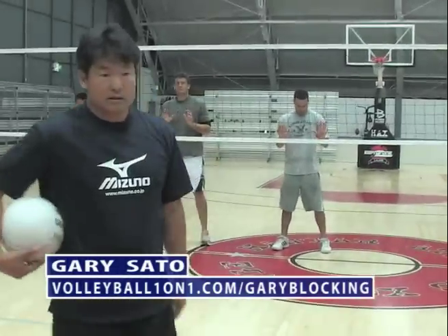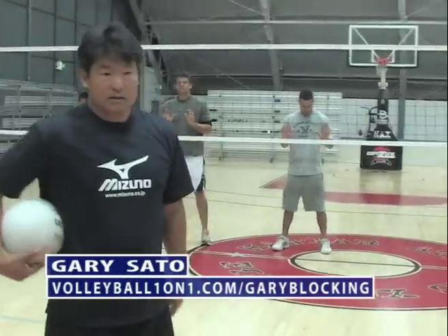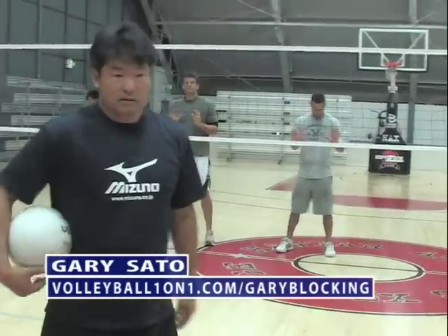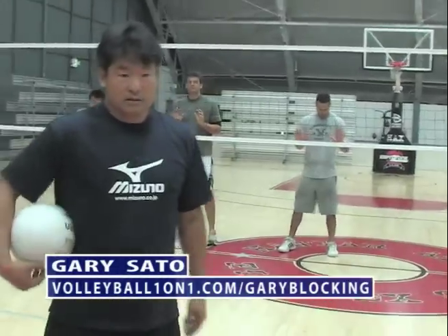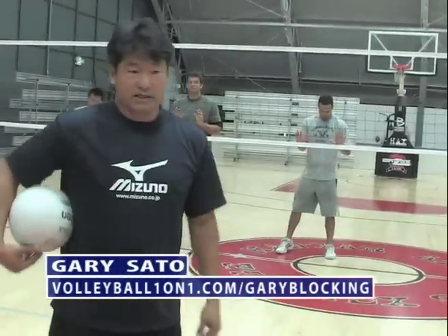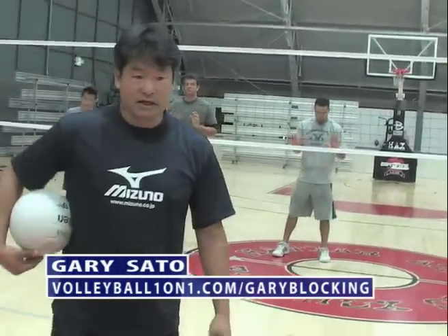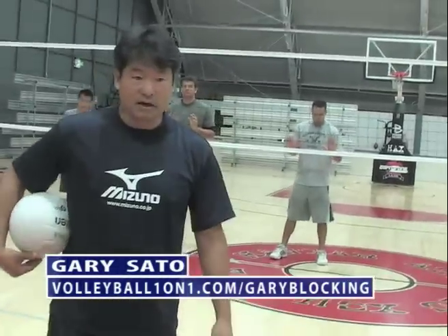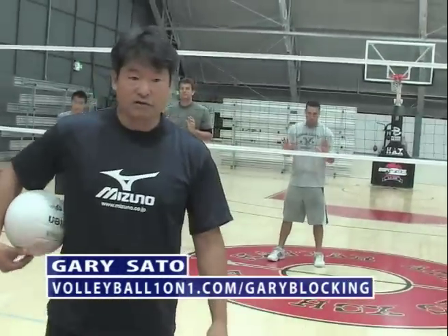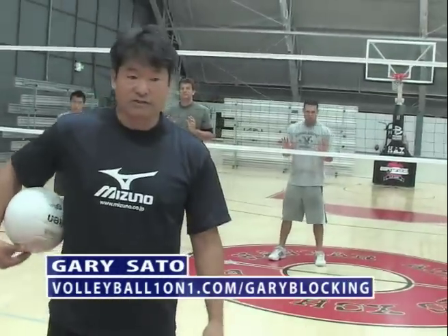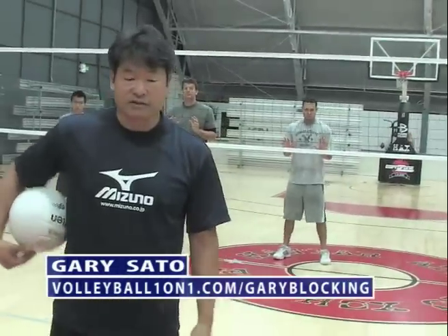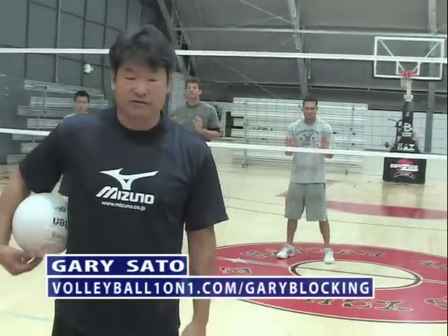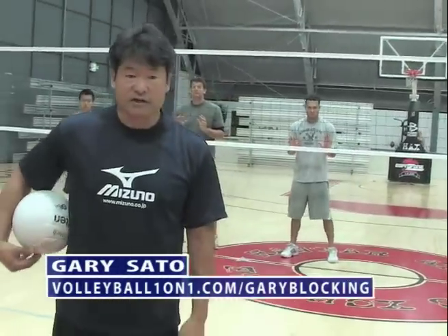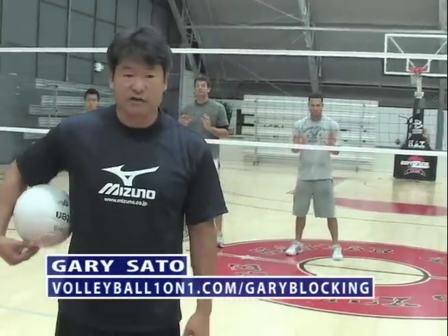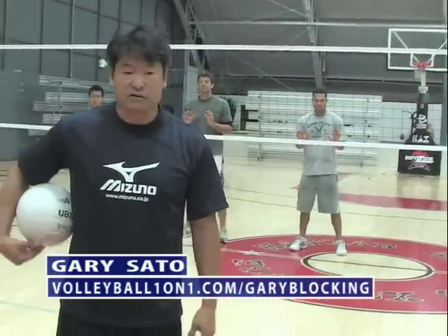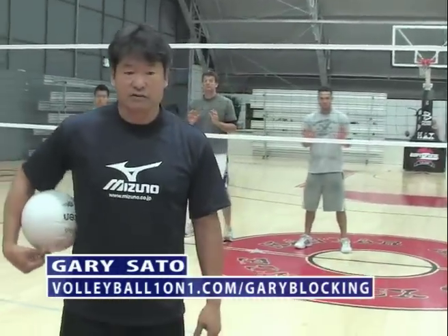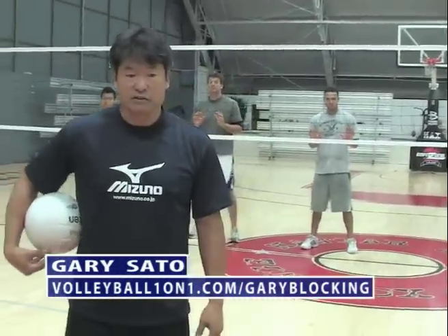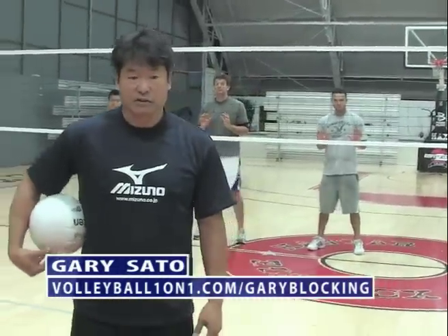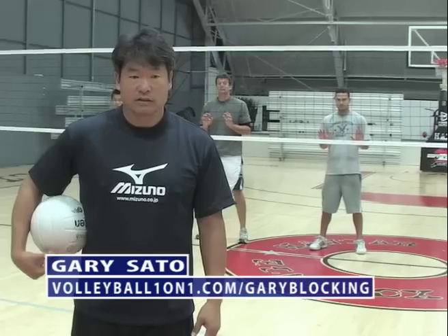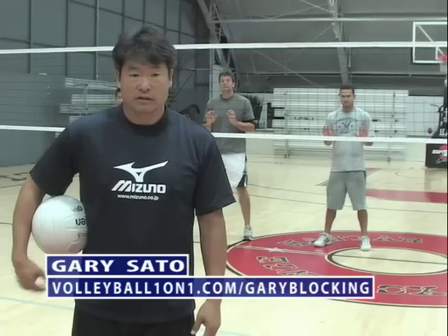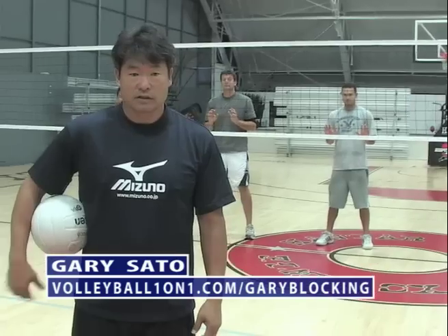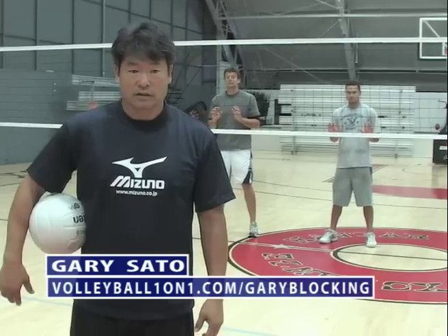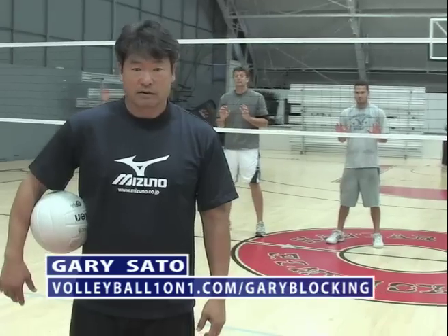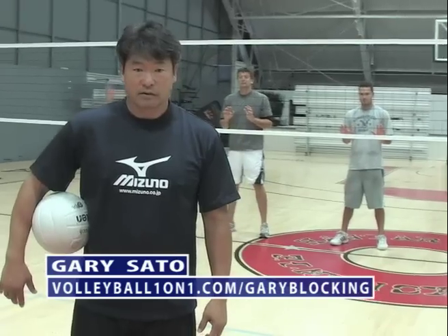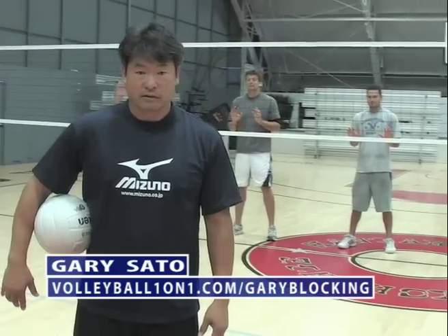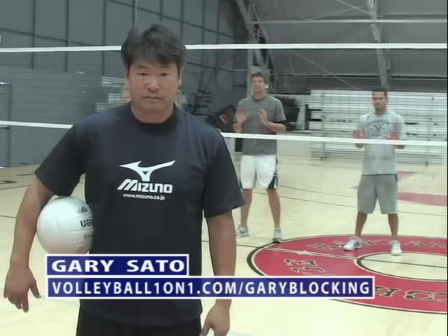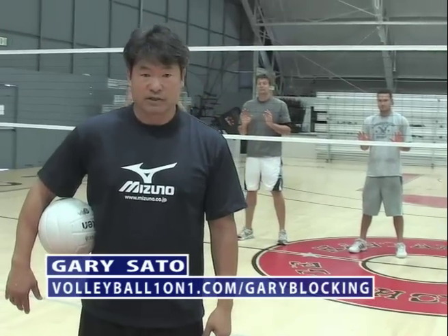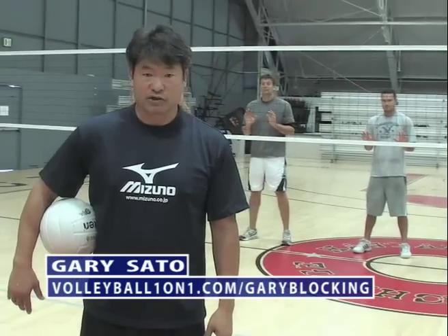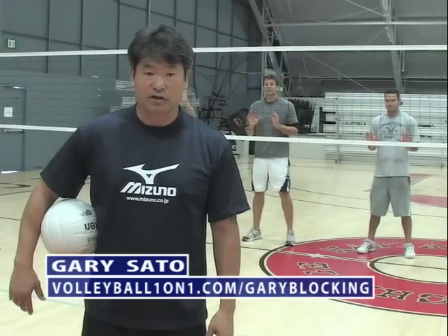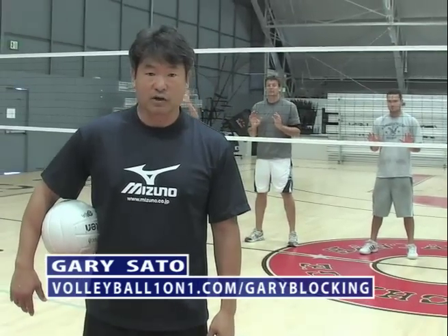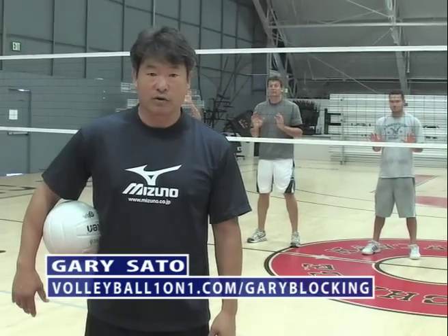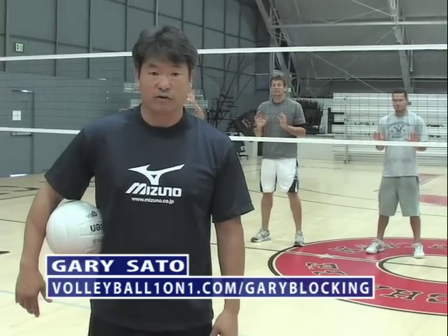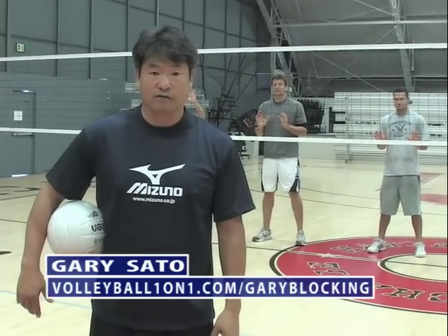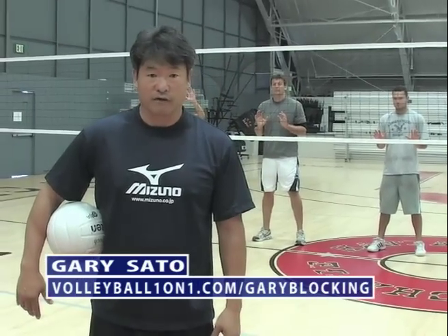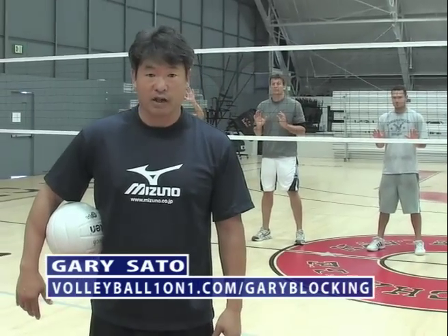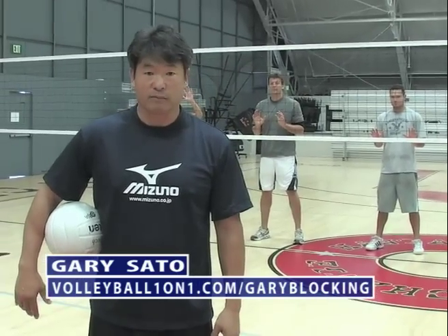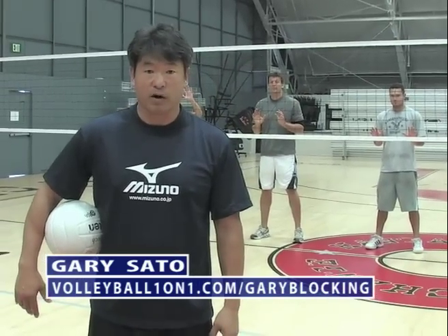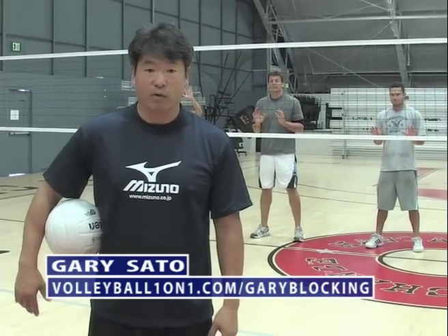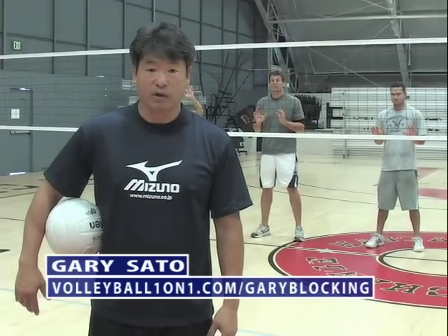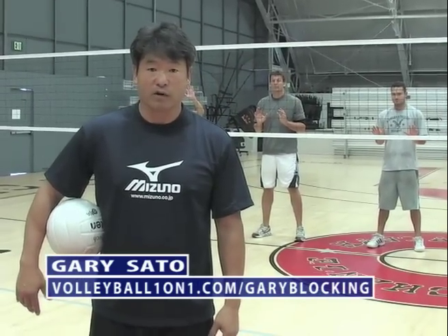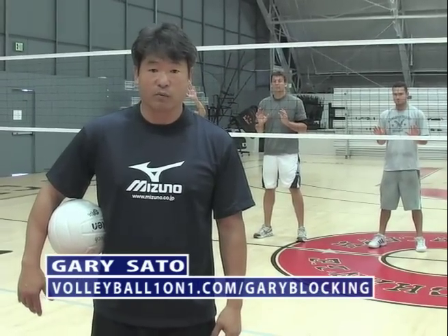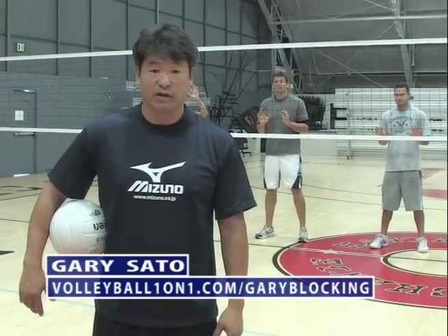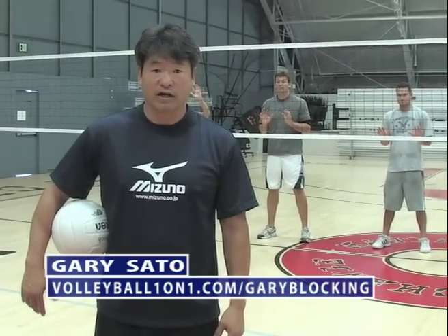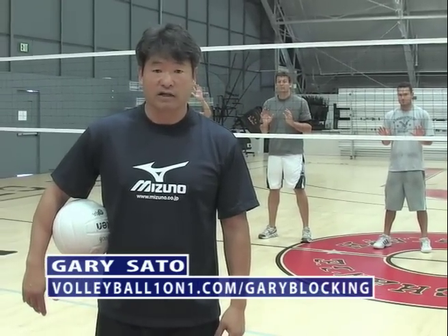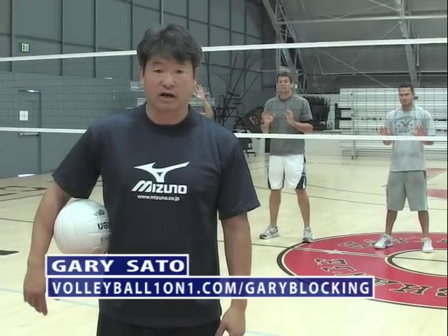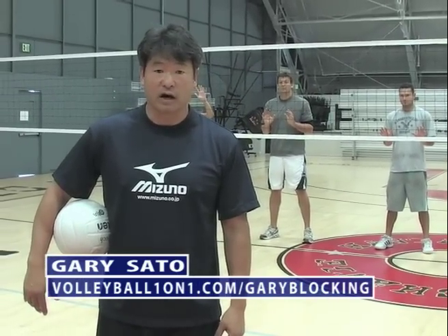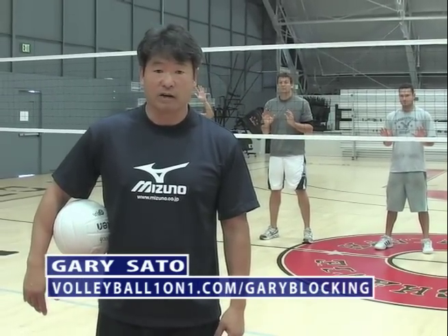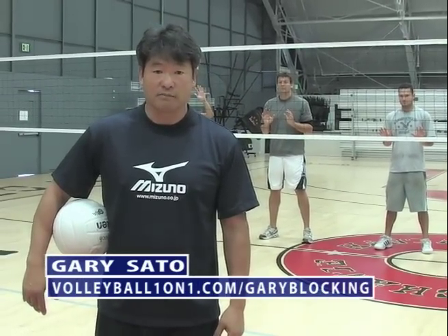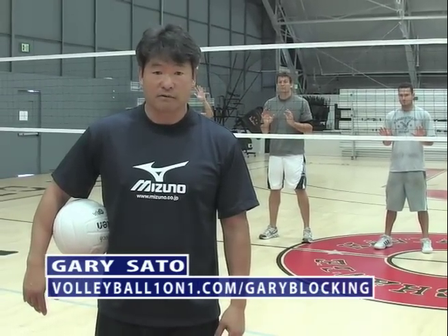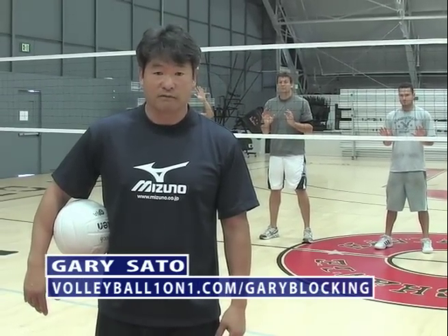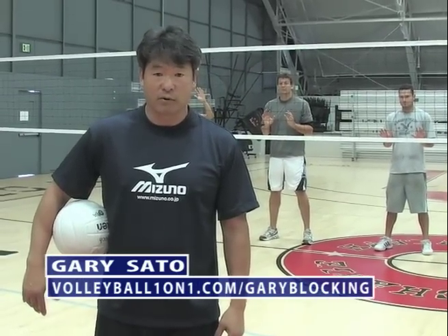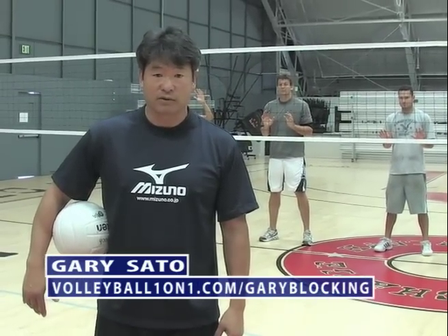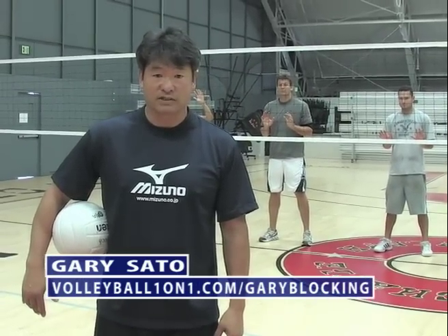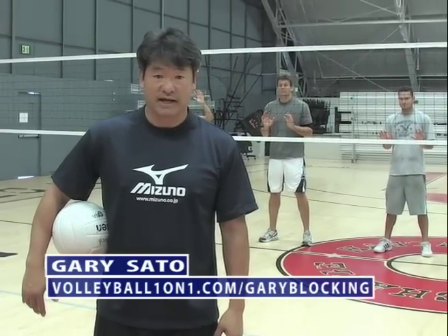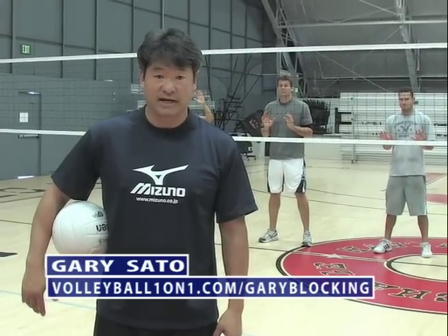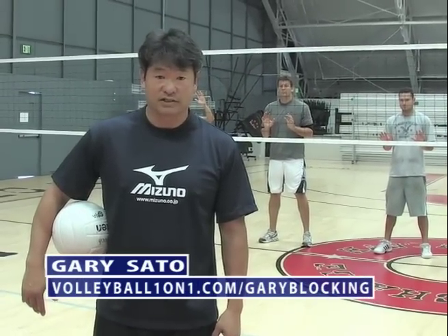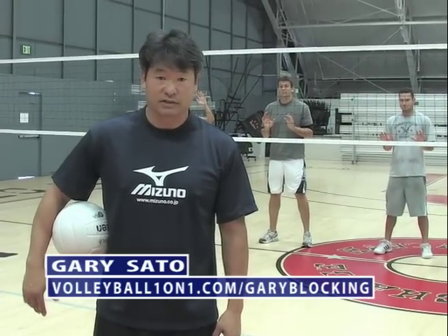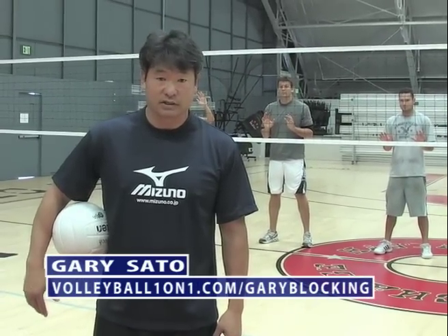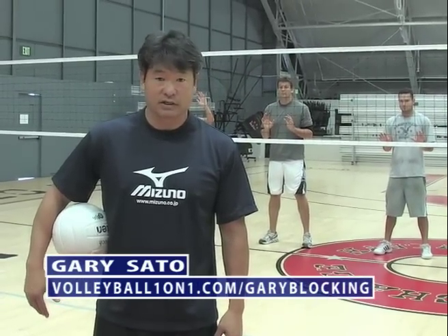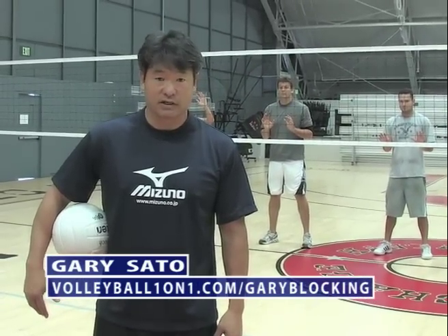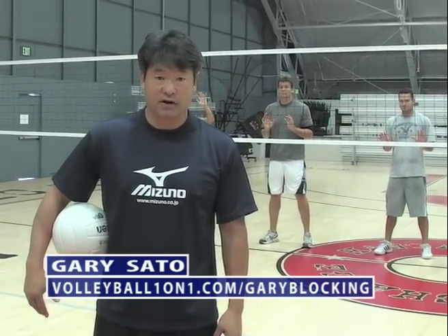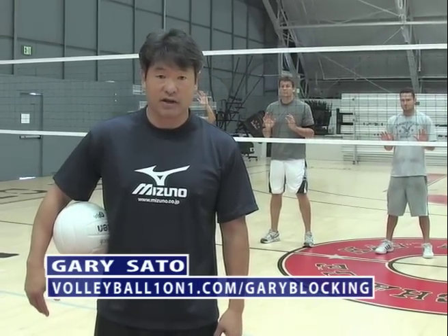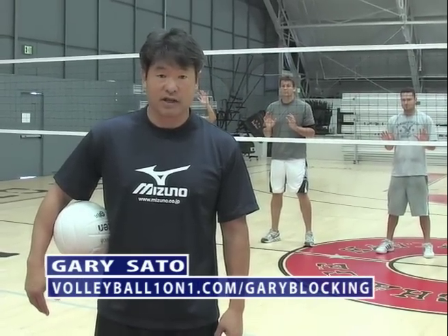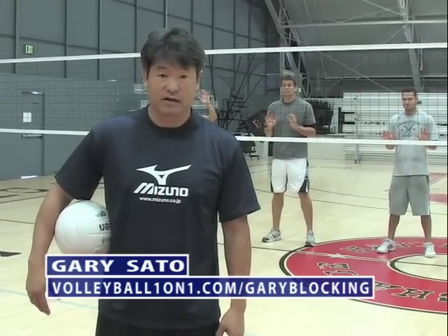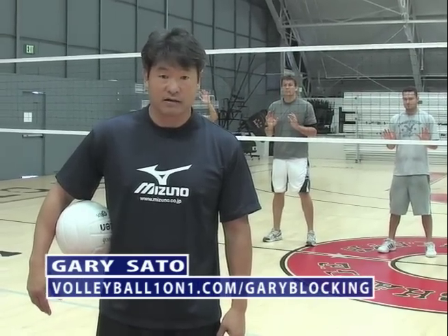To get all six videos, be sure to go to VolleyballOneOnOne.com forward slash GaryWalking.